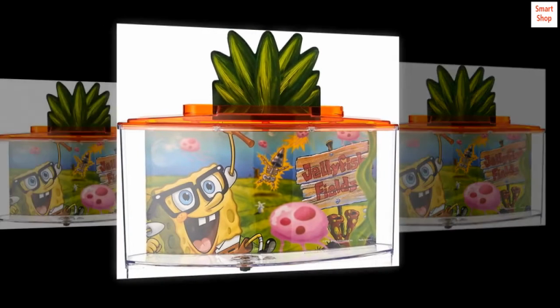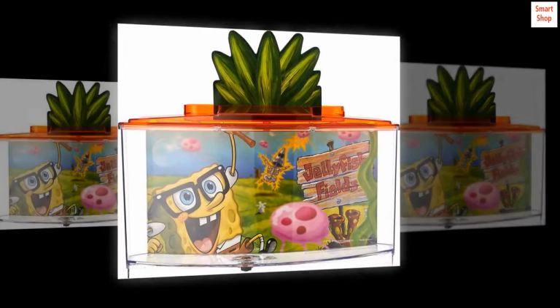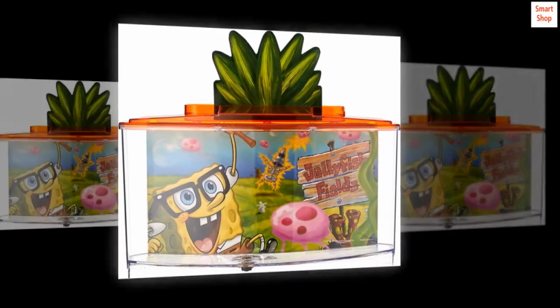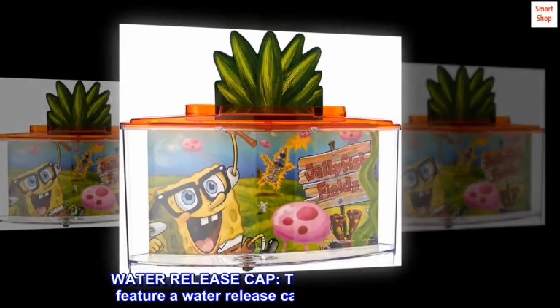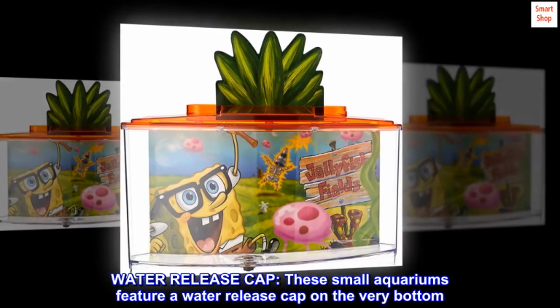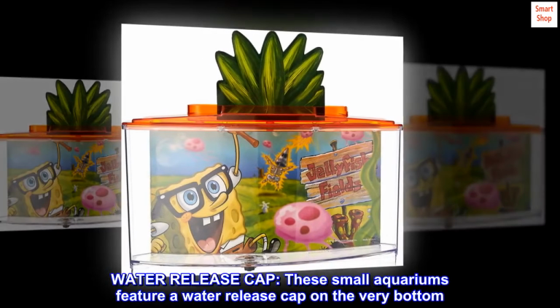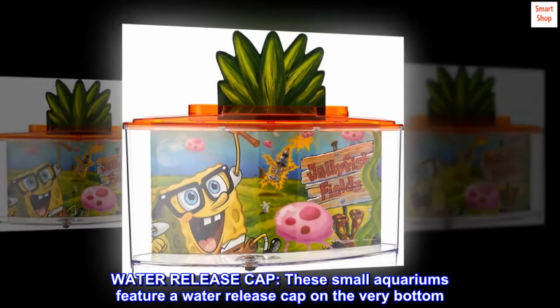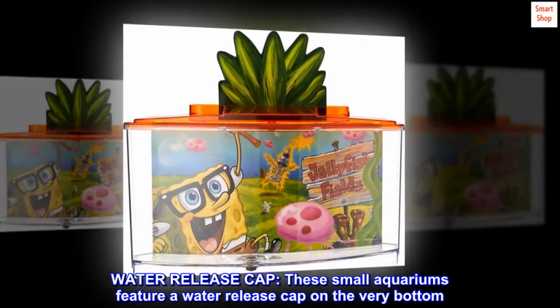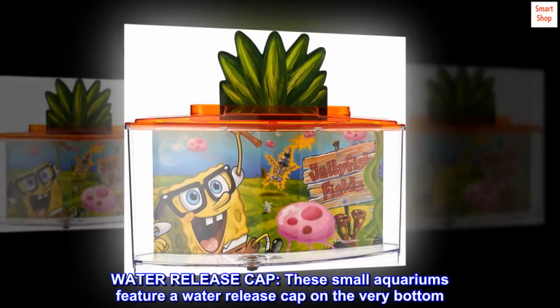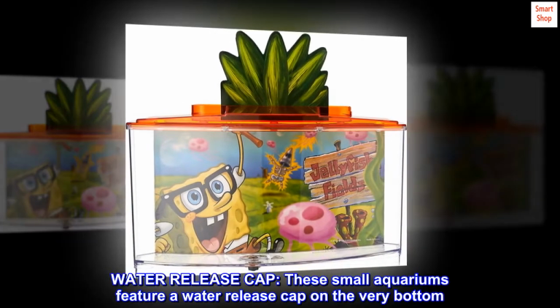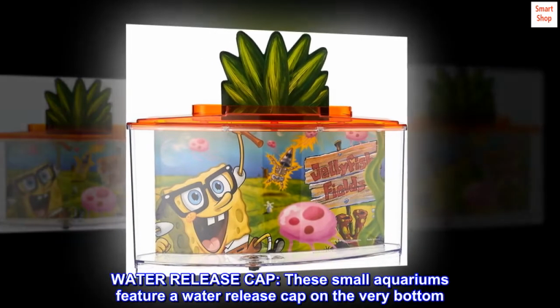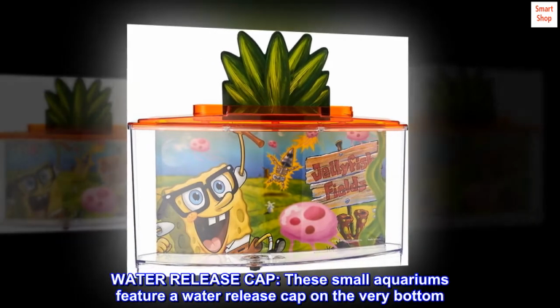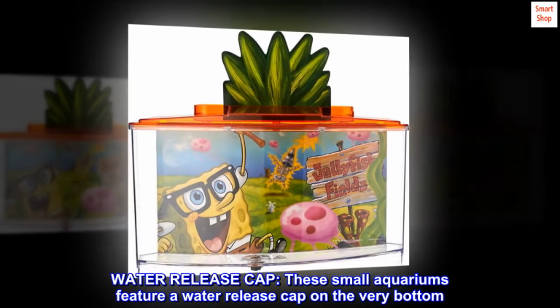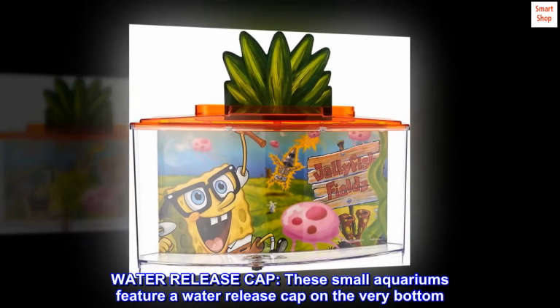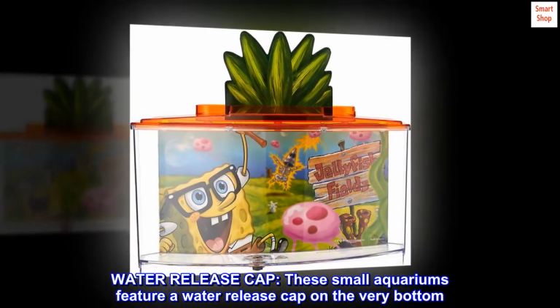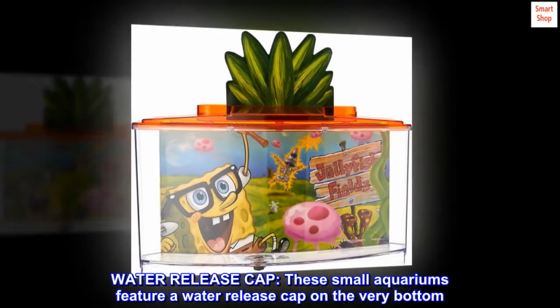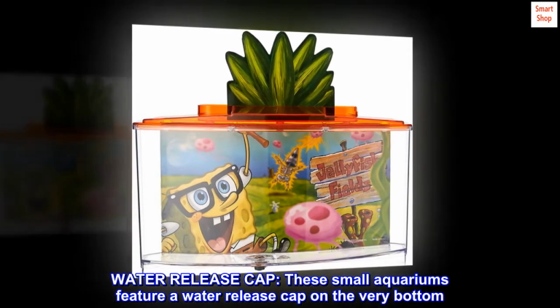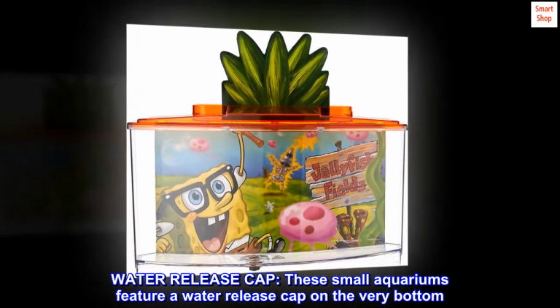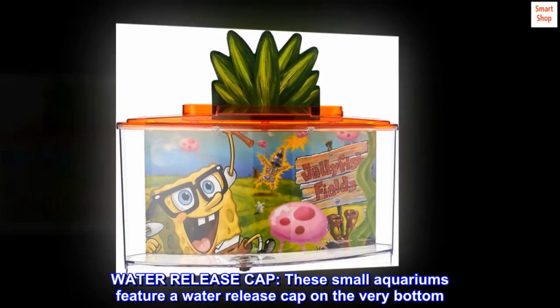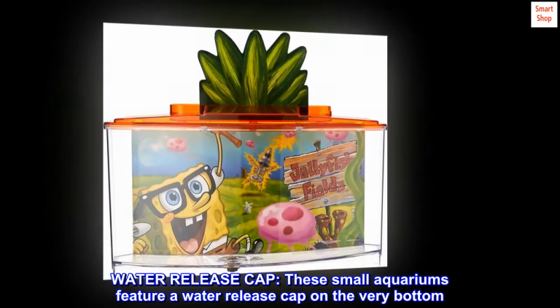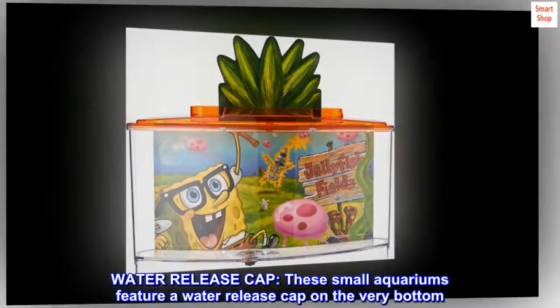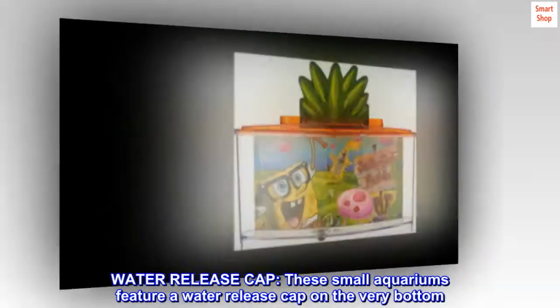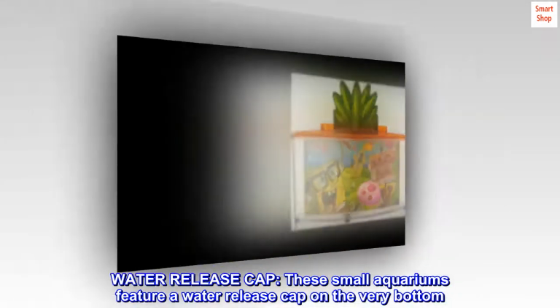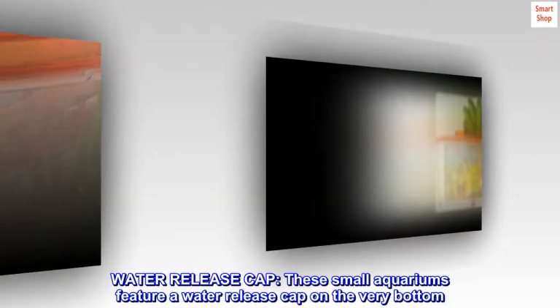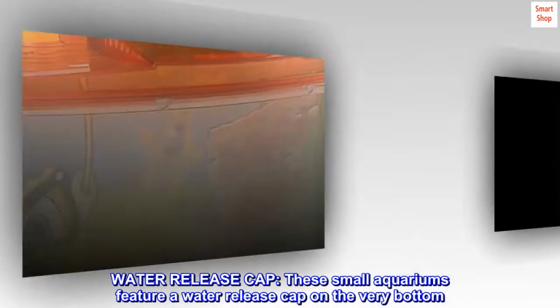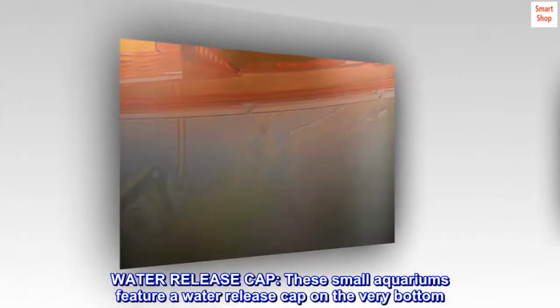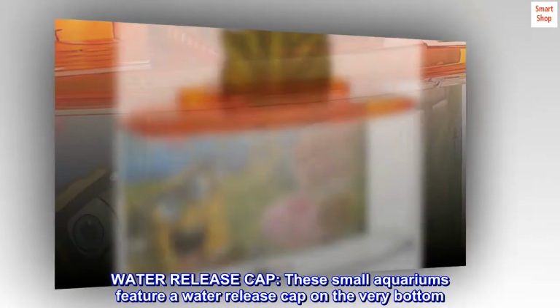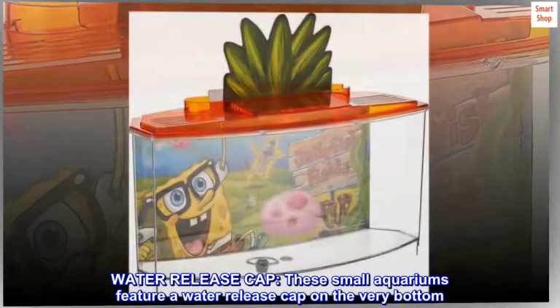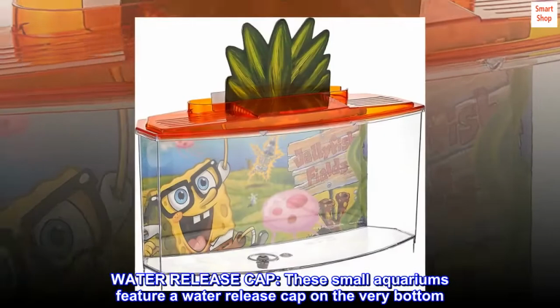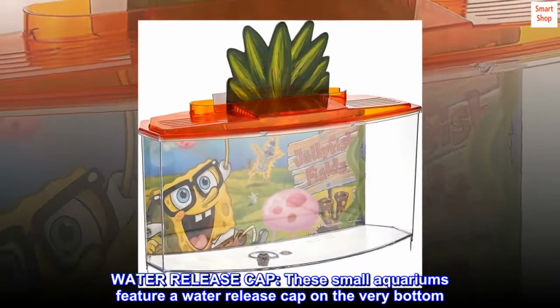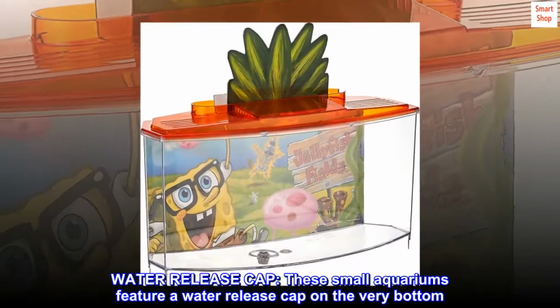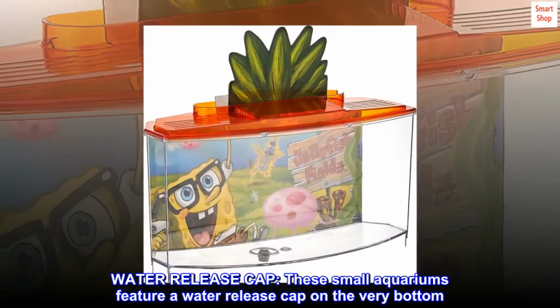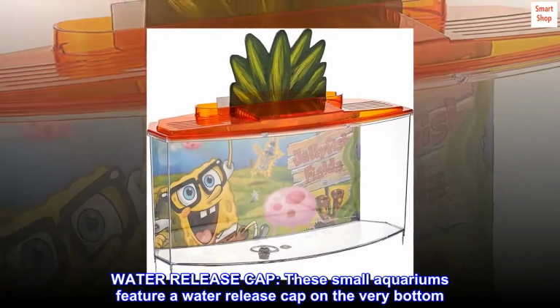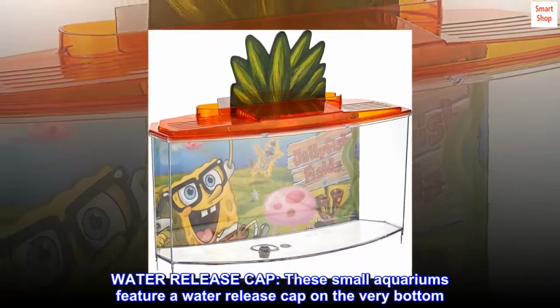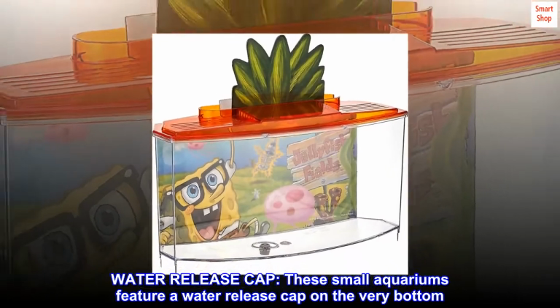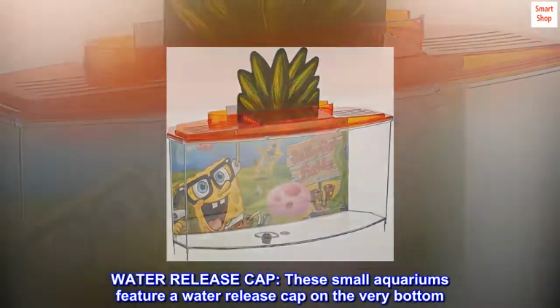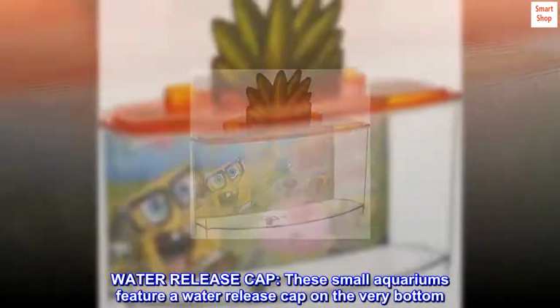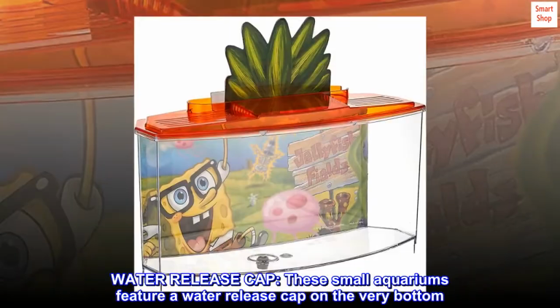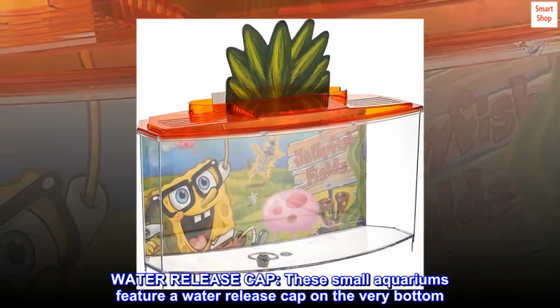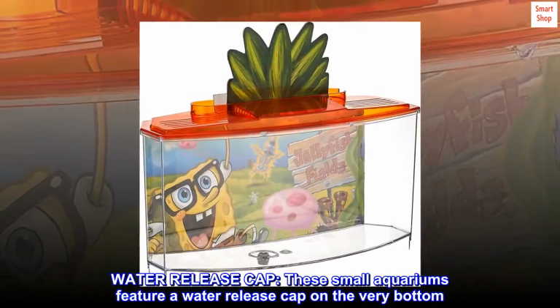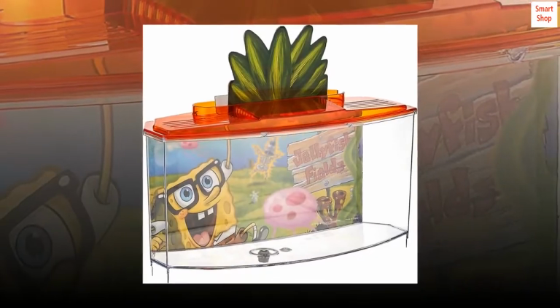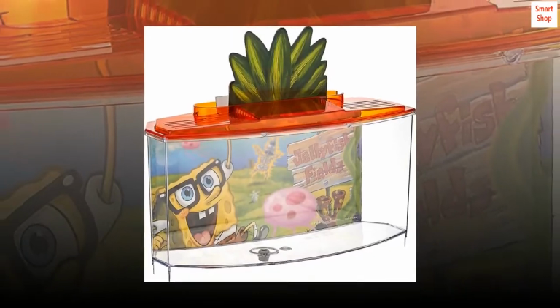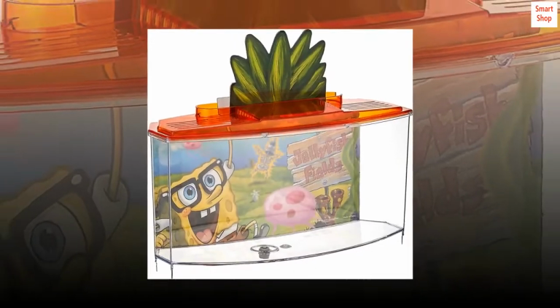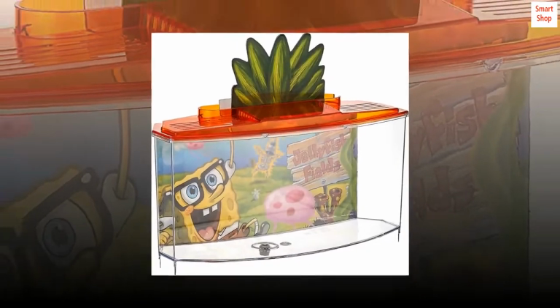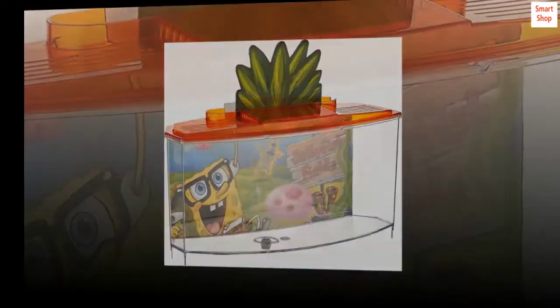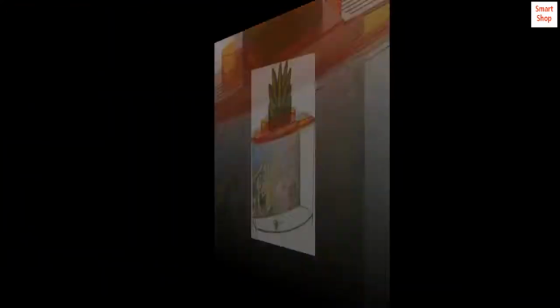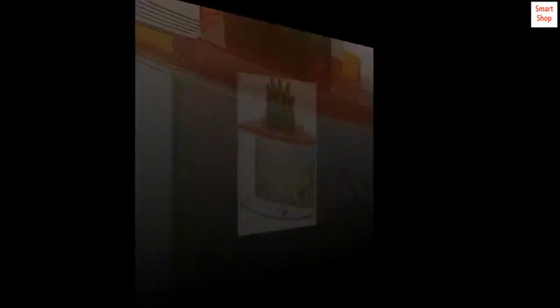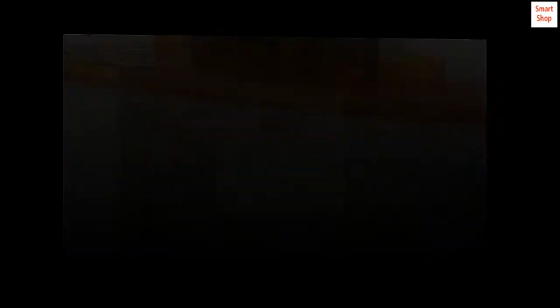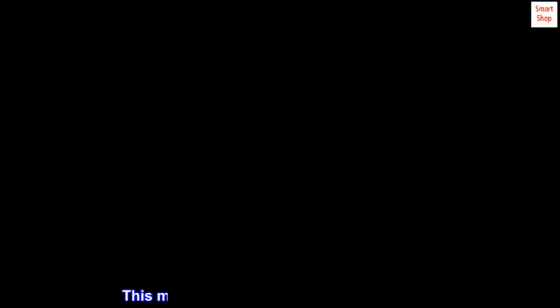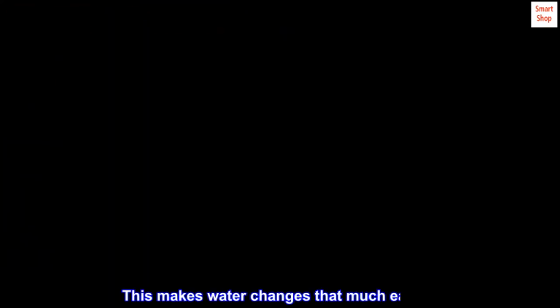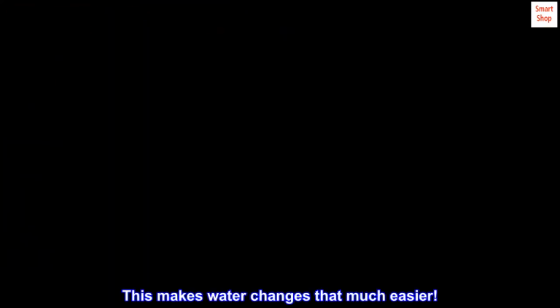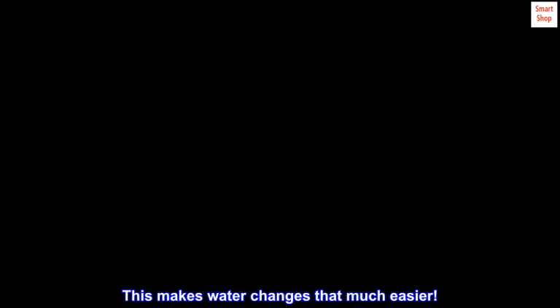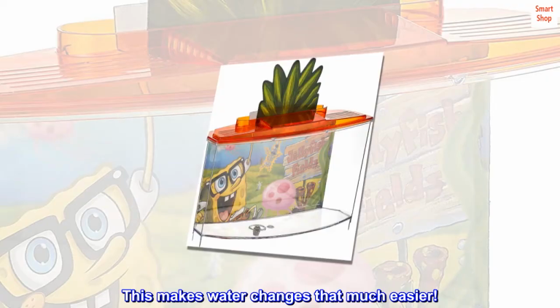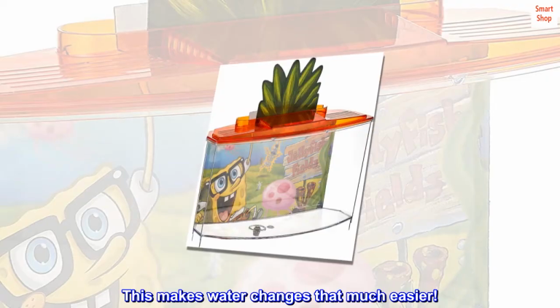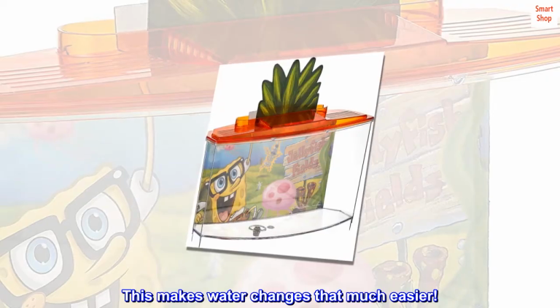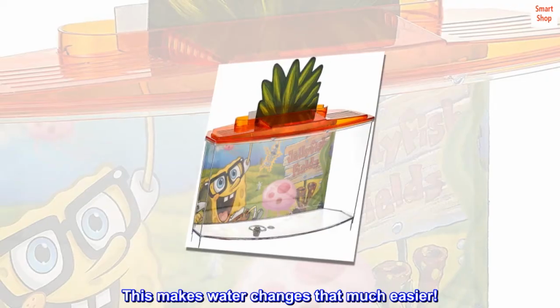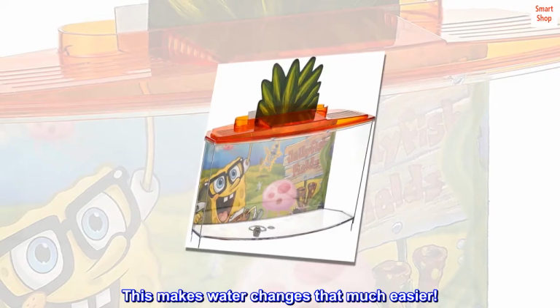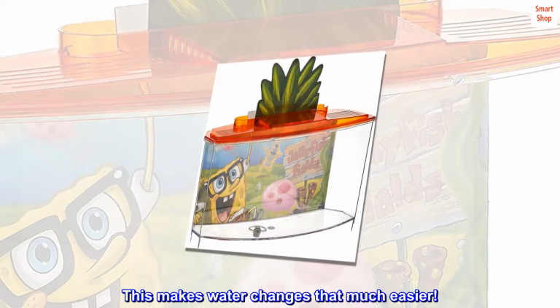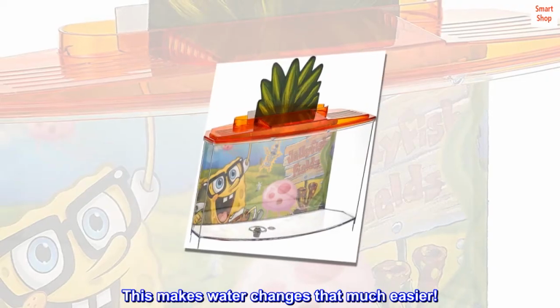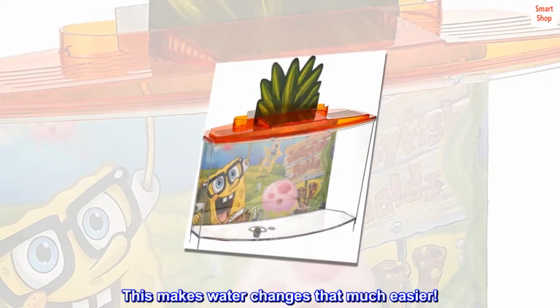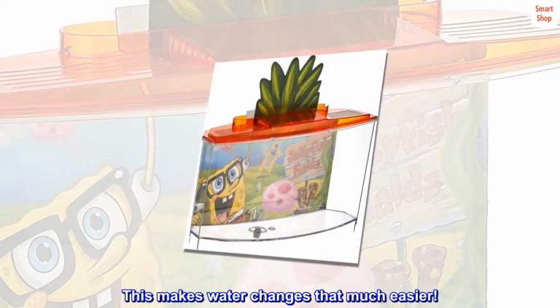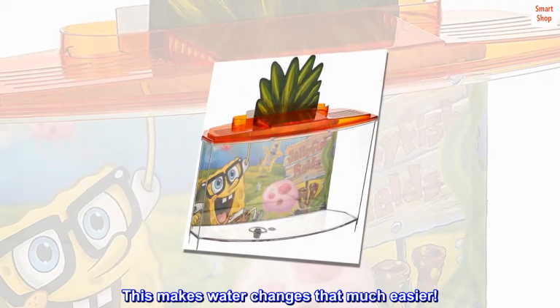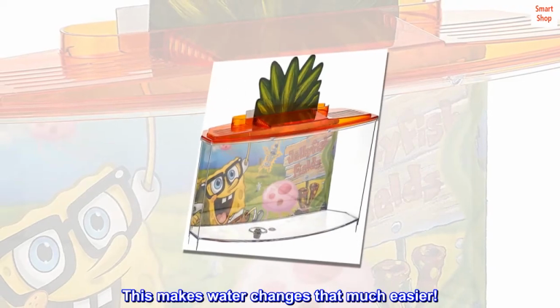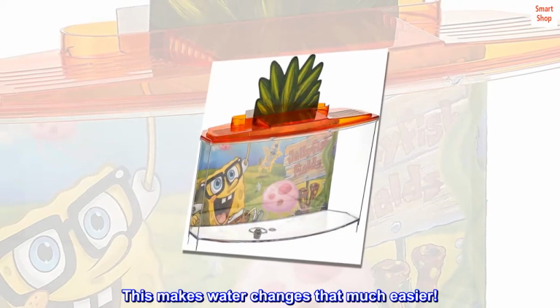Water Release Cap: these small aquariums feature a water release cap on the very bottom. This makes water changes that much easier.